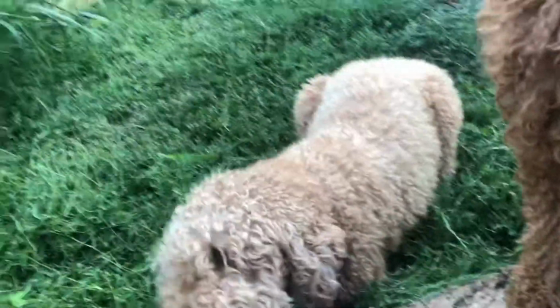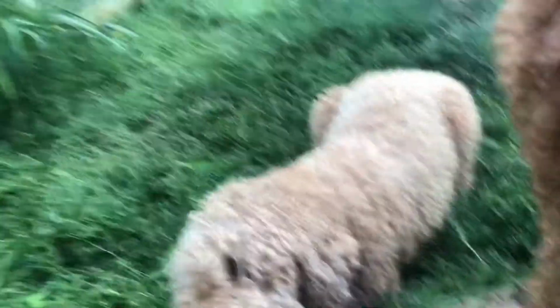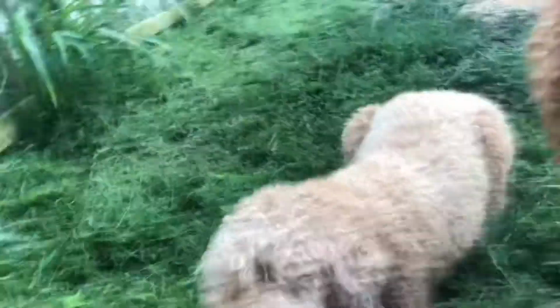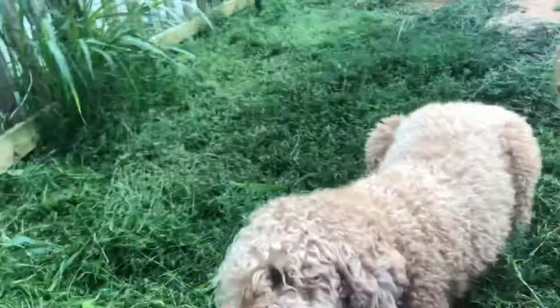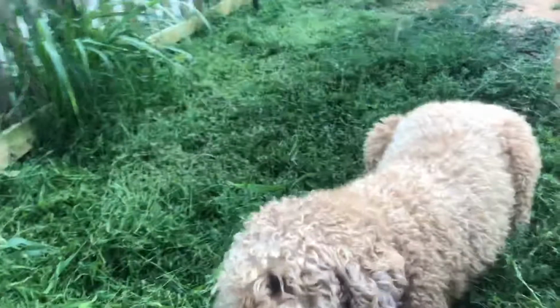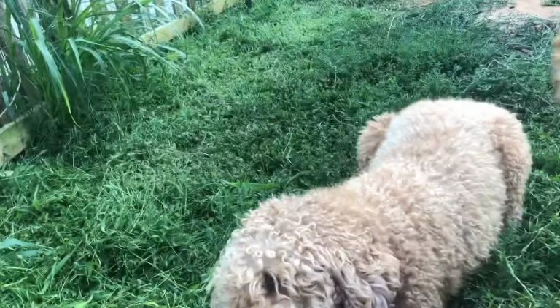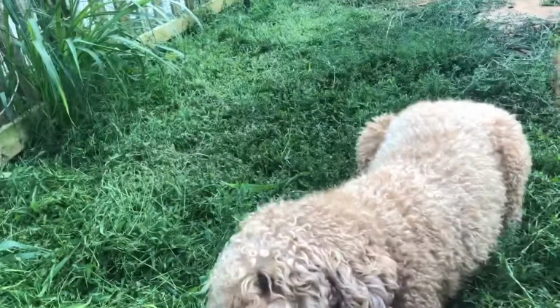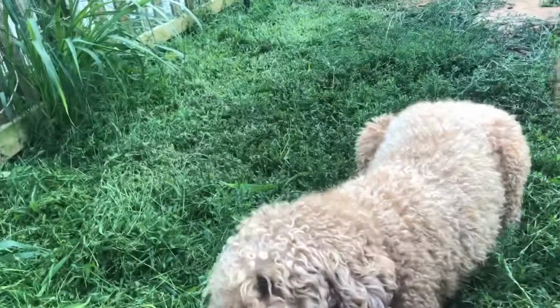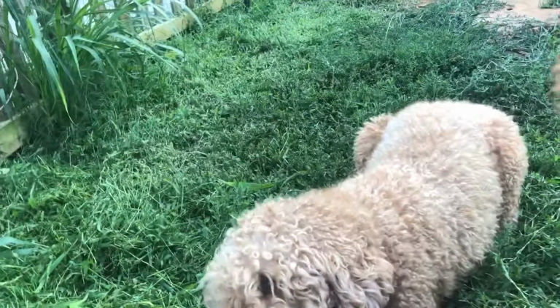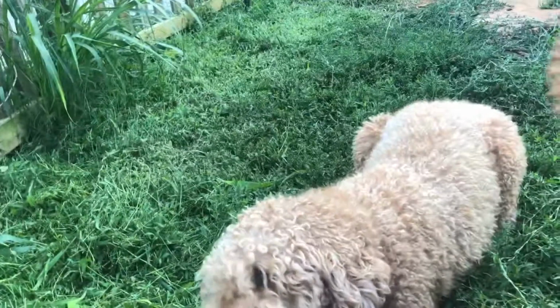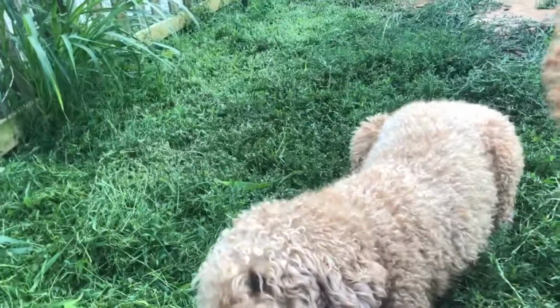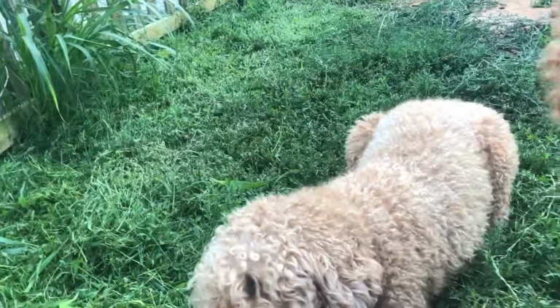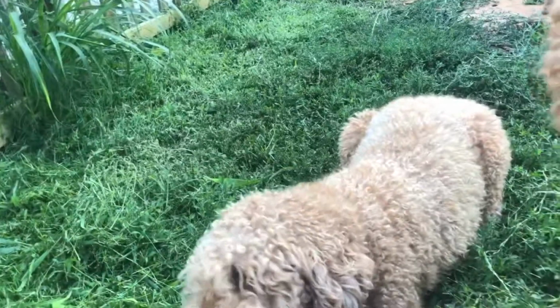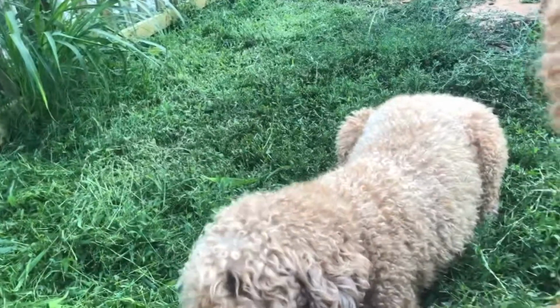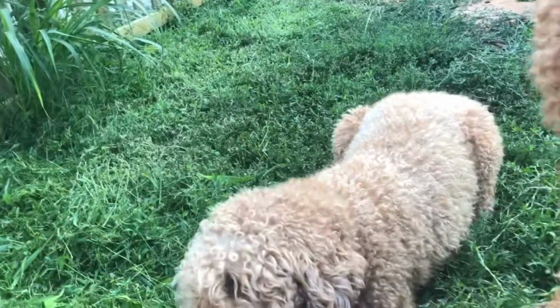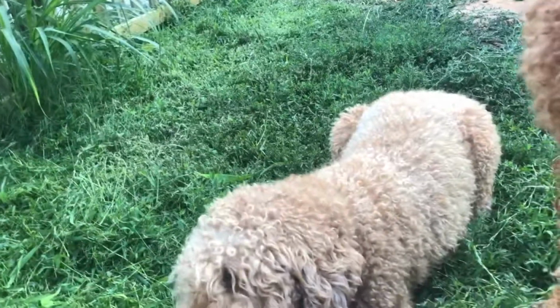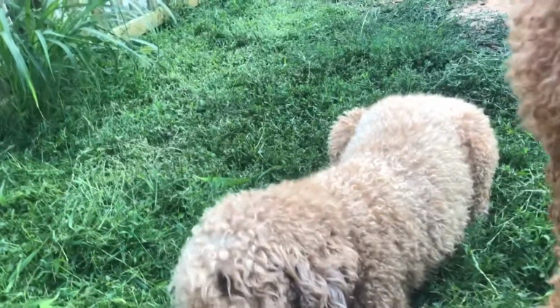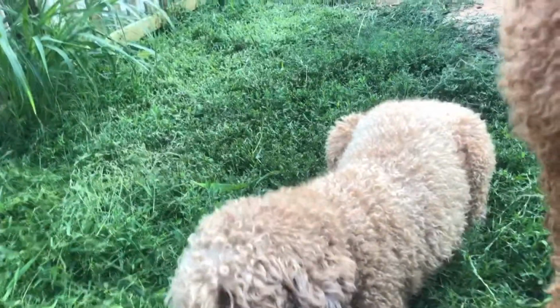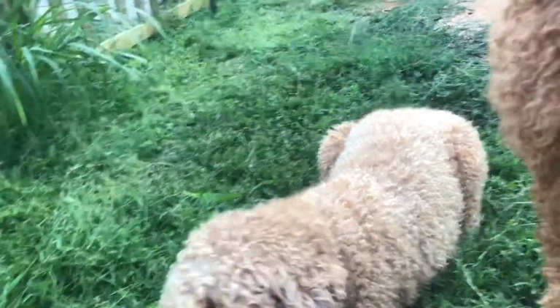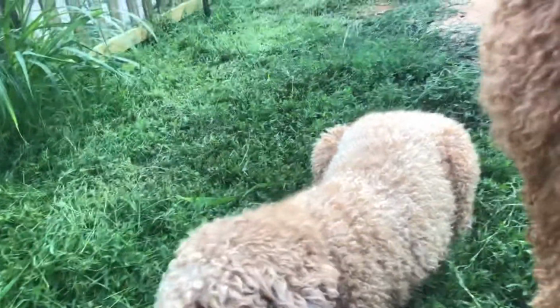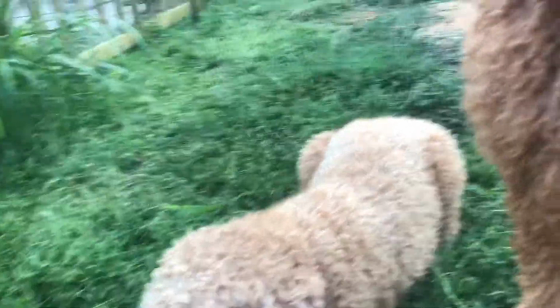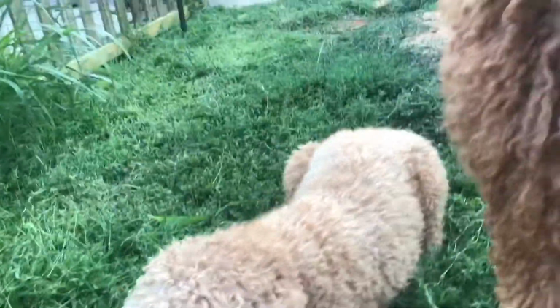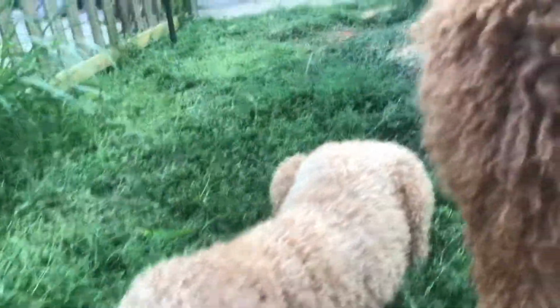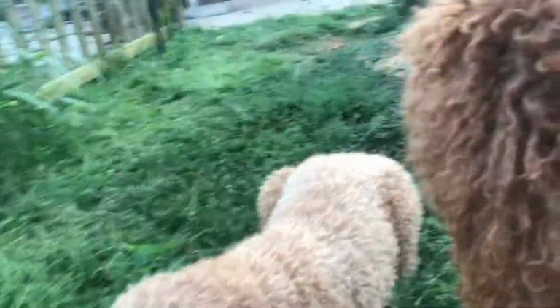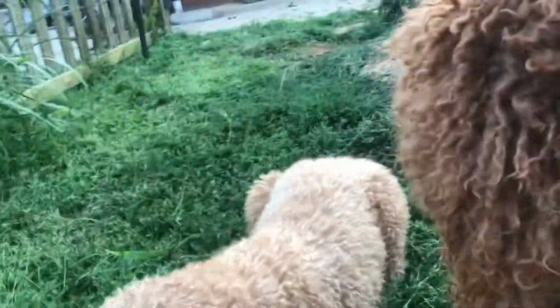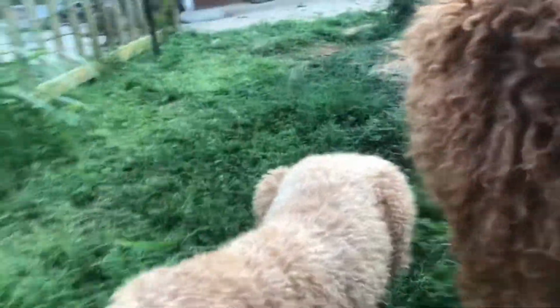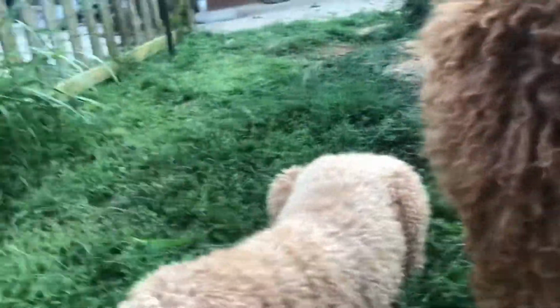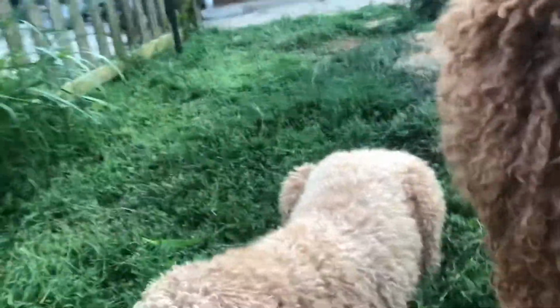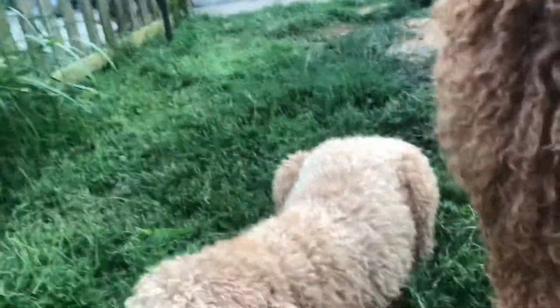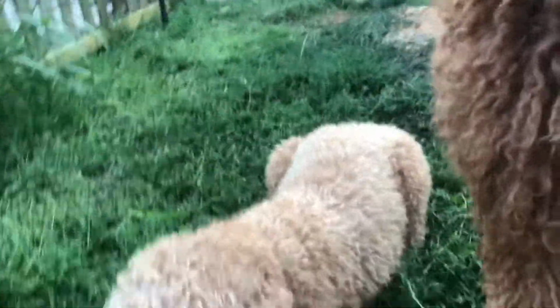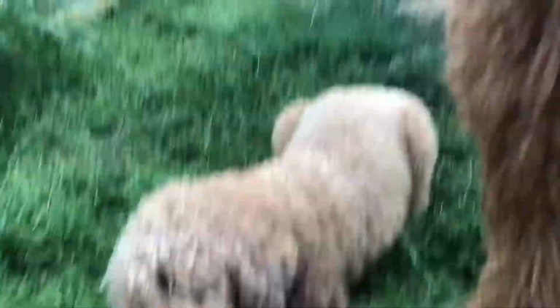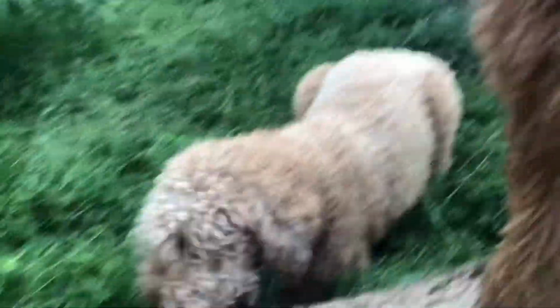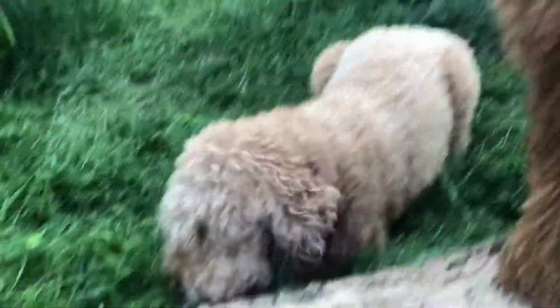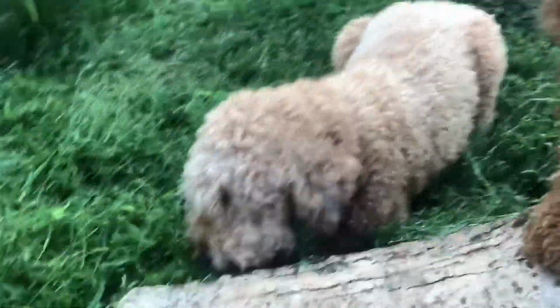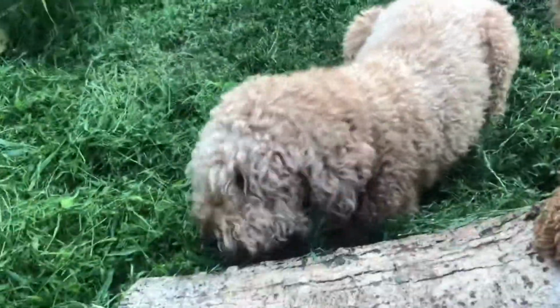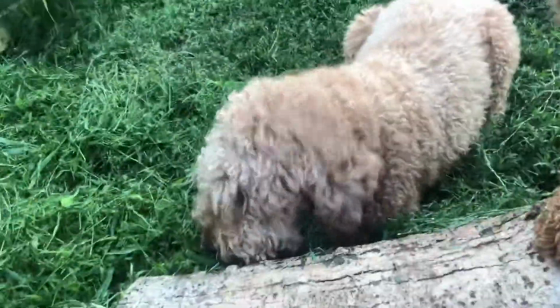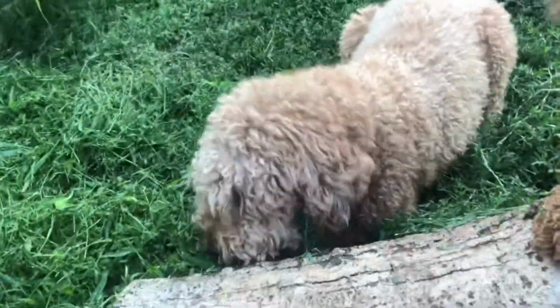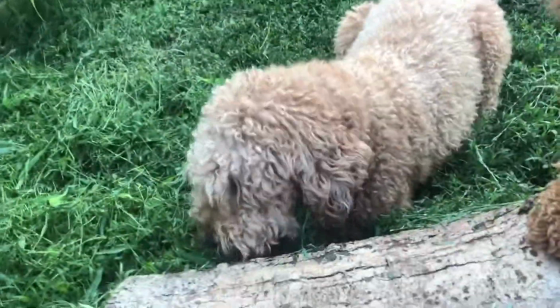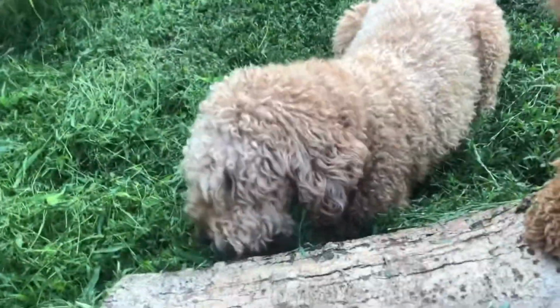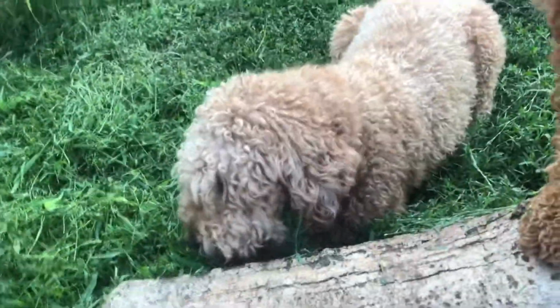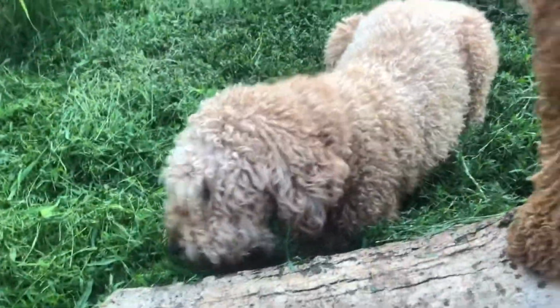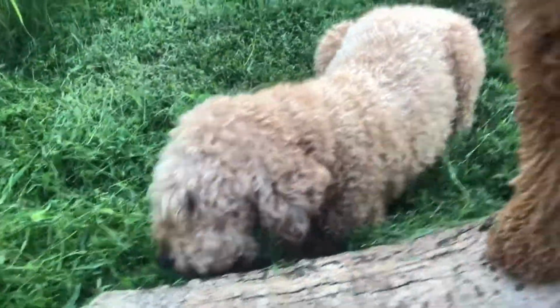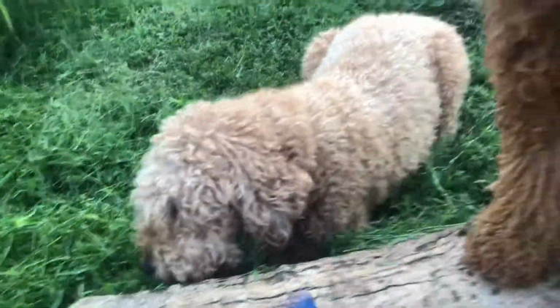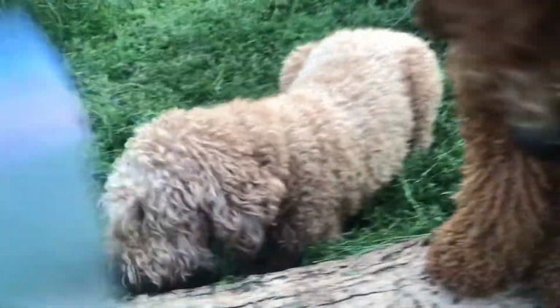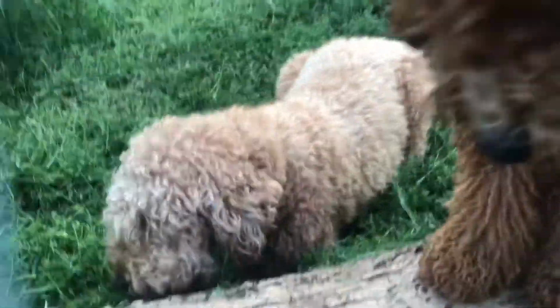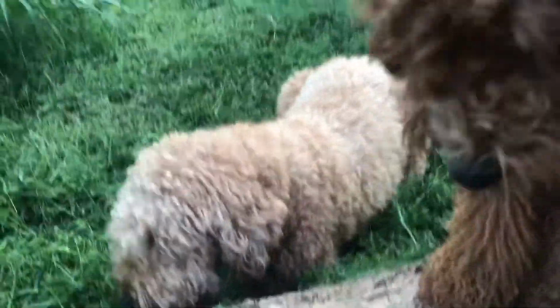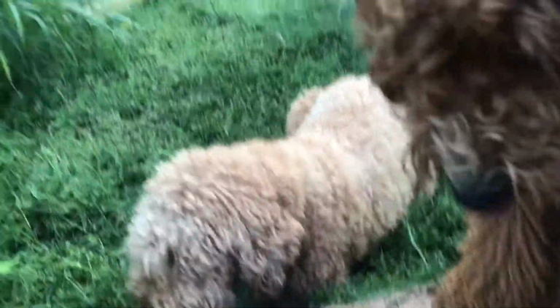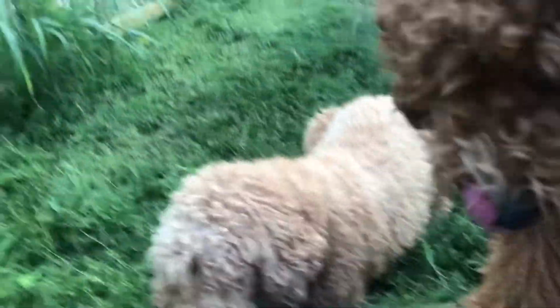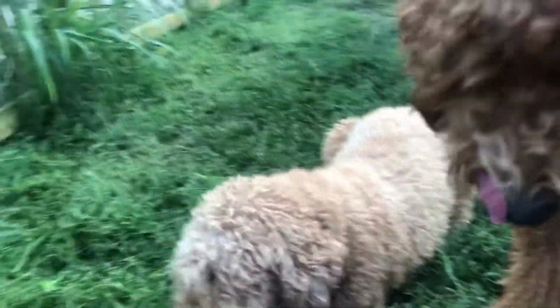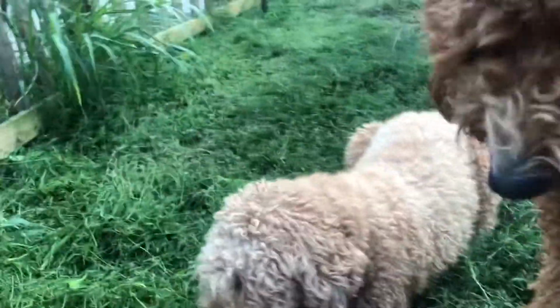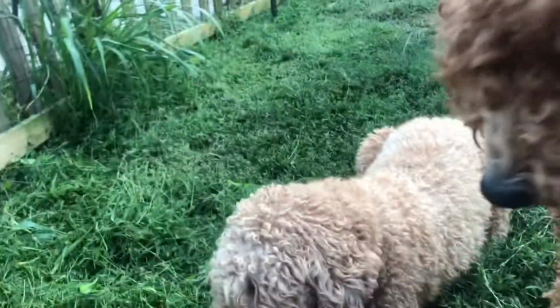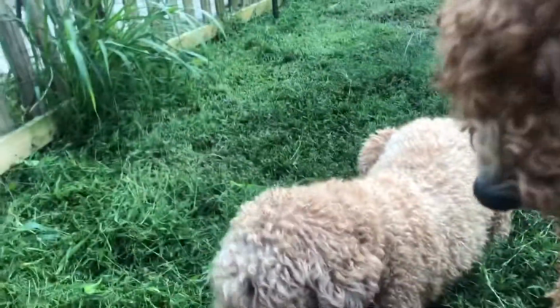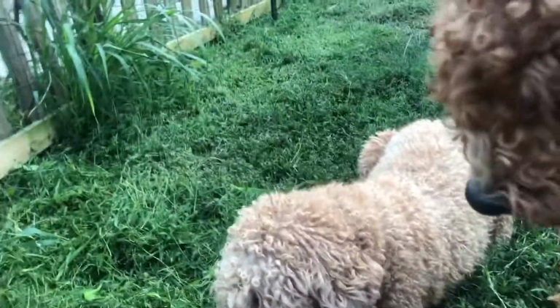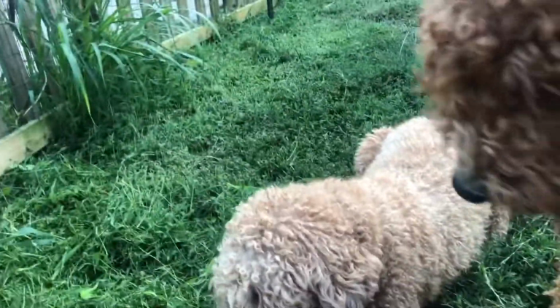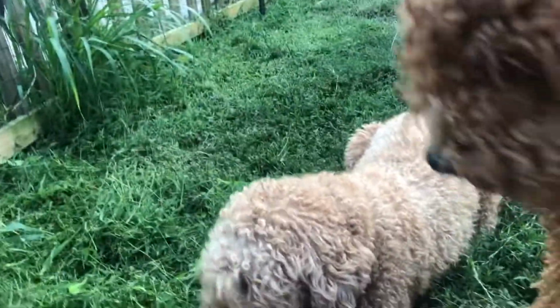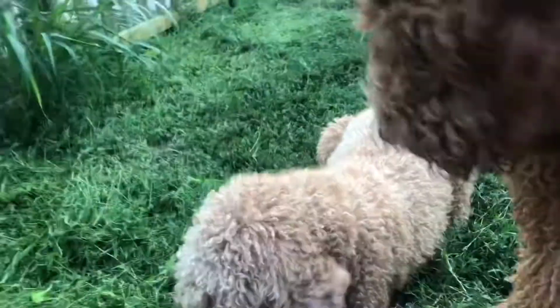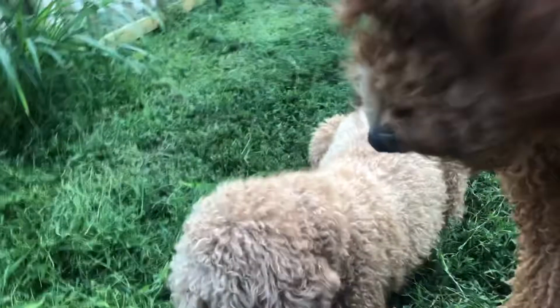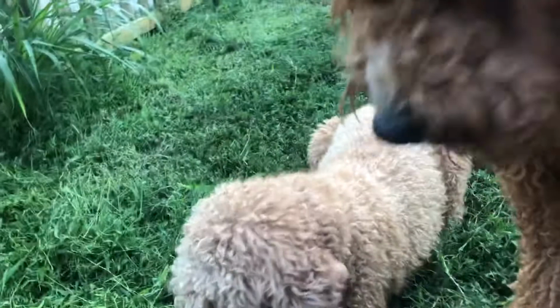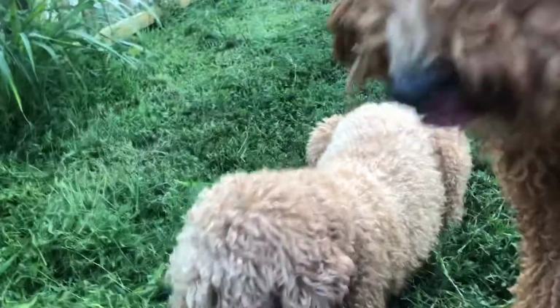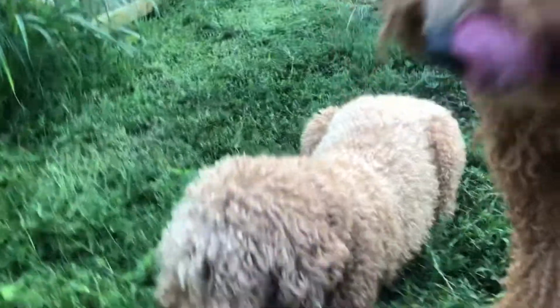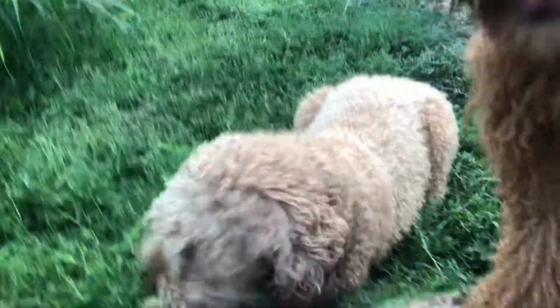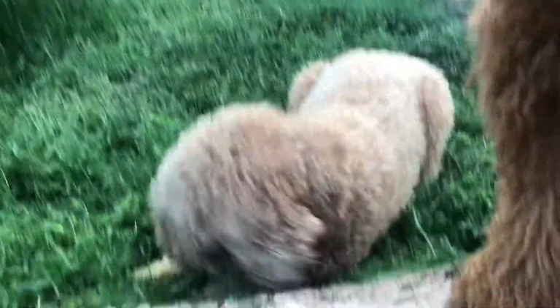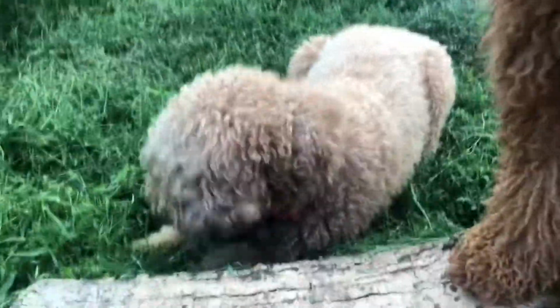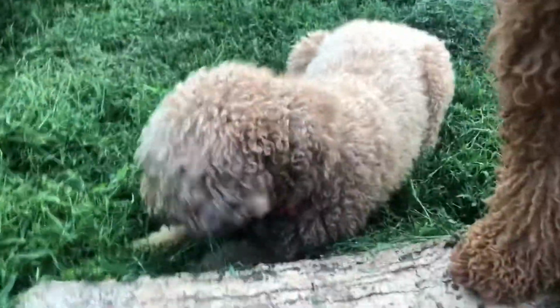This dog, this size — one turkey neck a day, or a chicken wing.